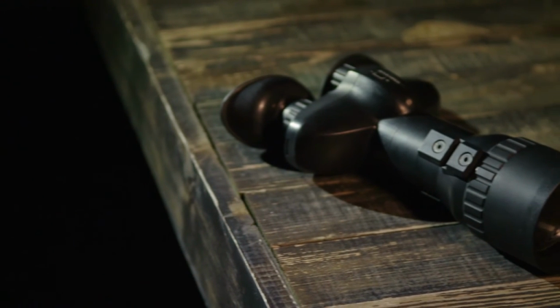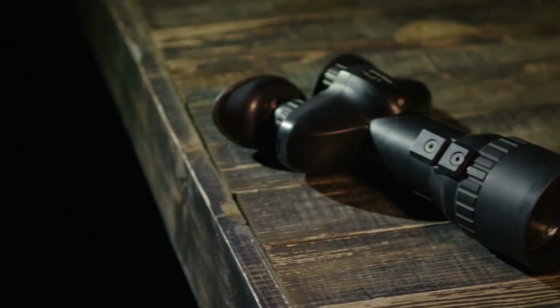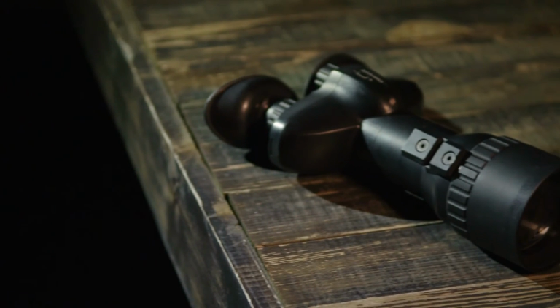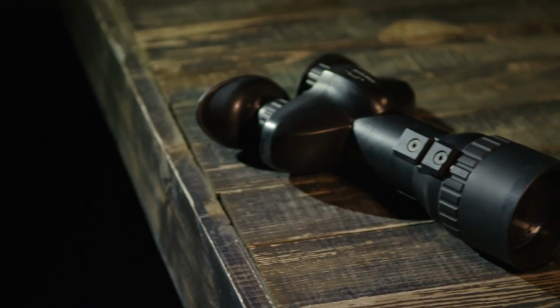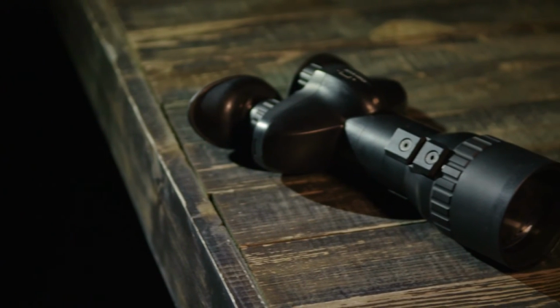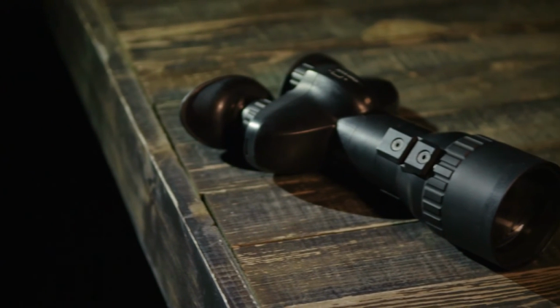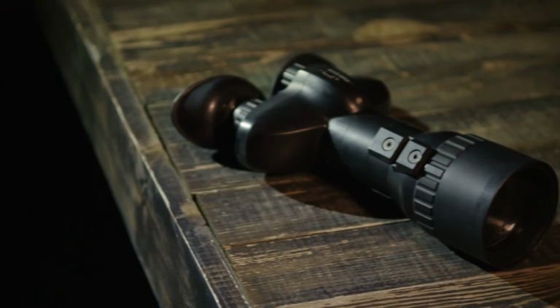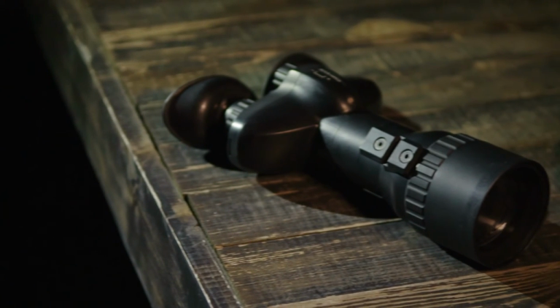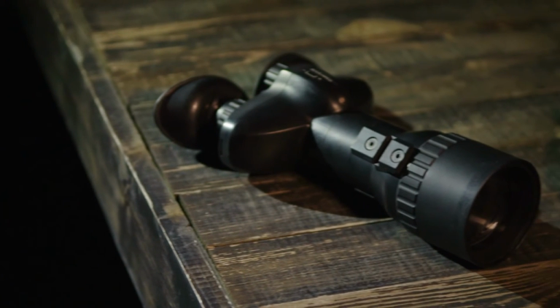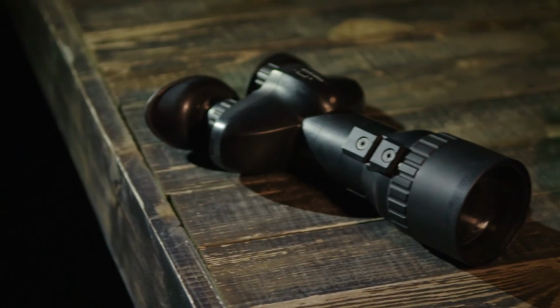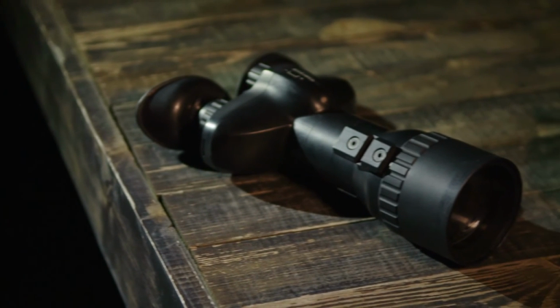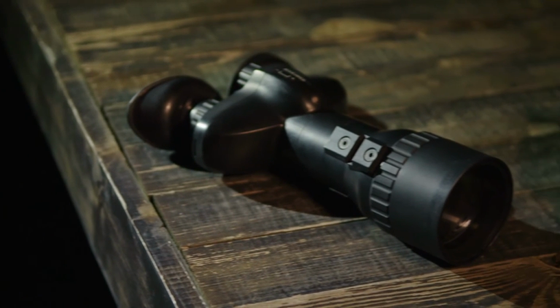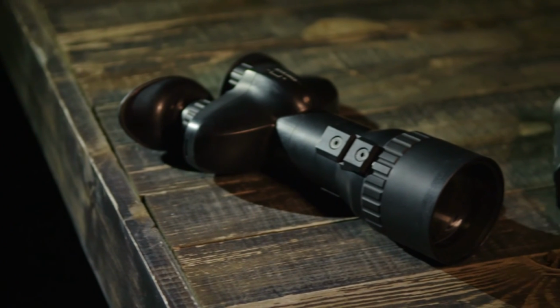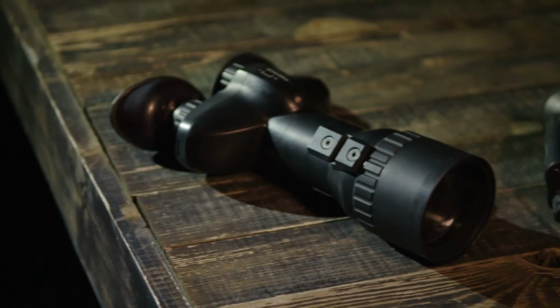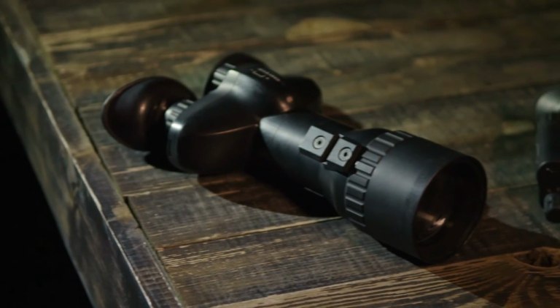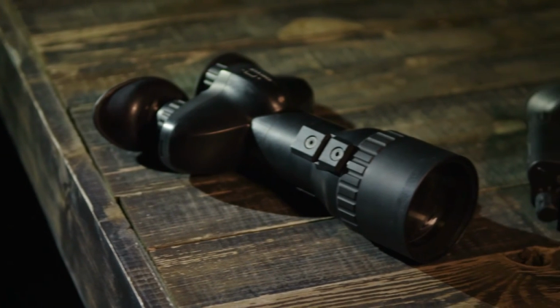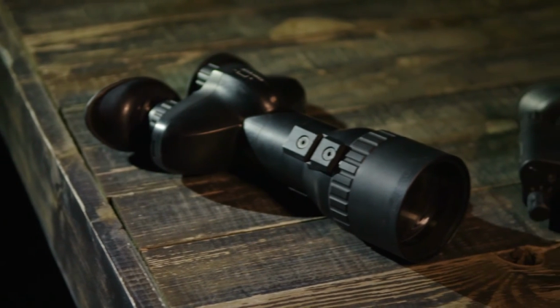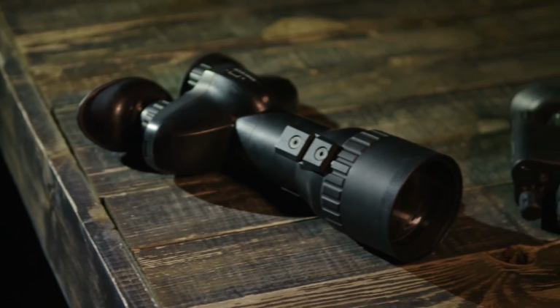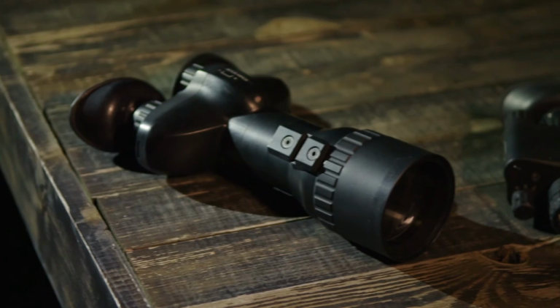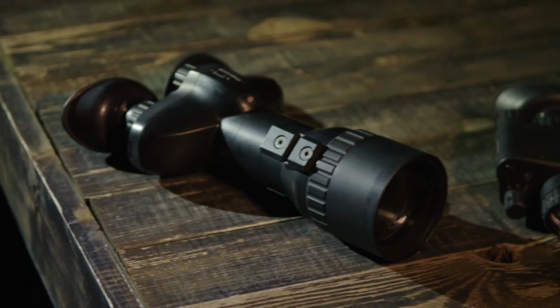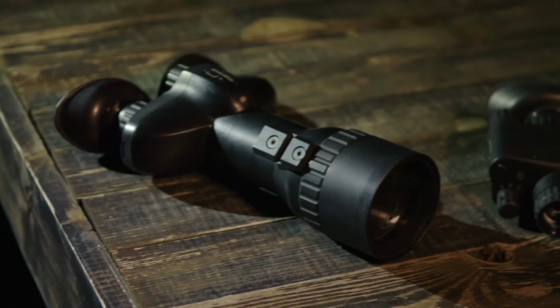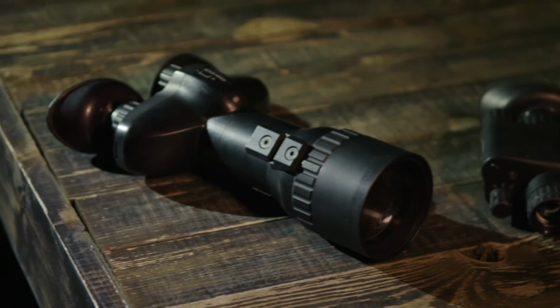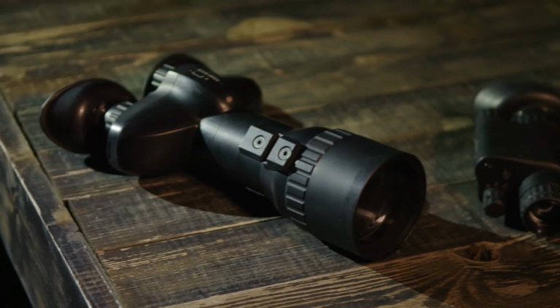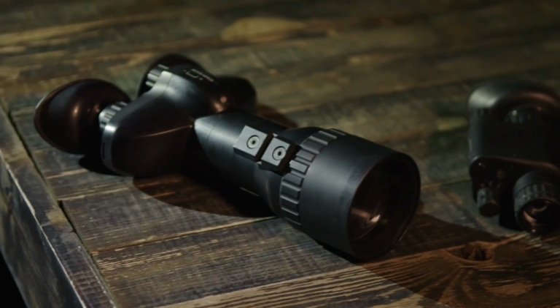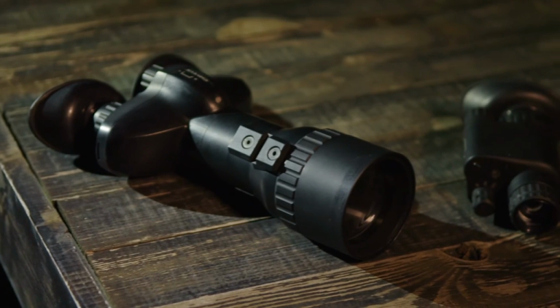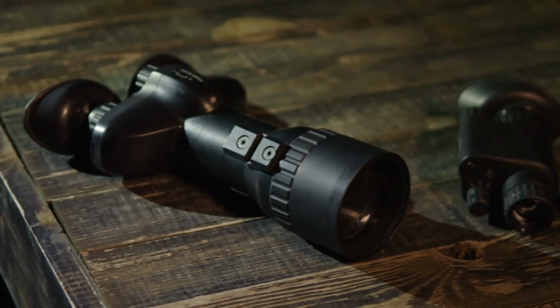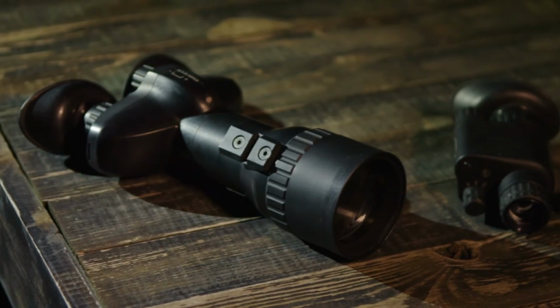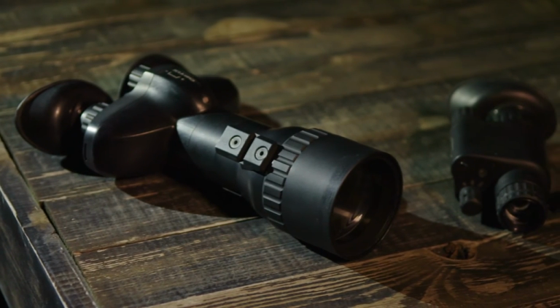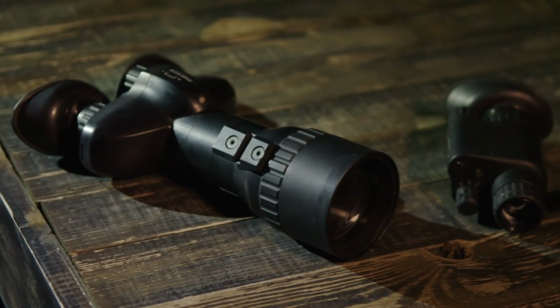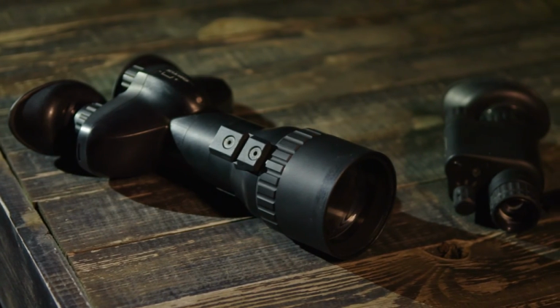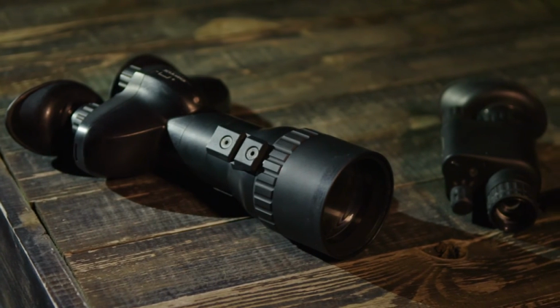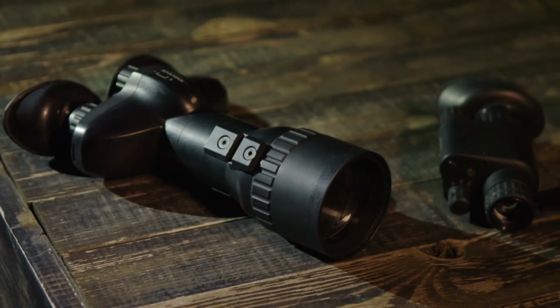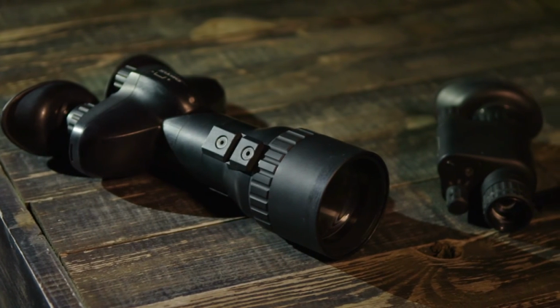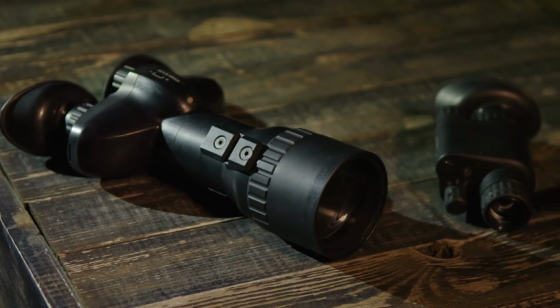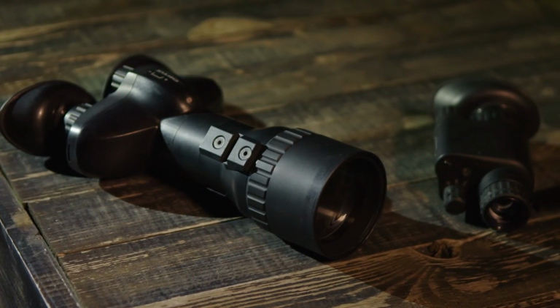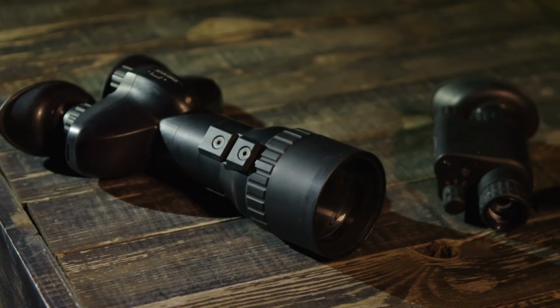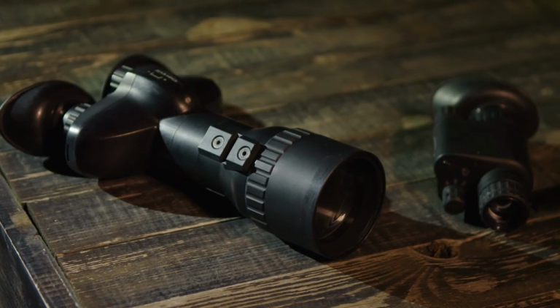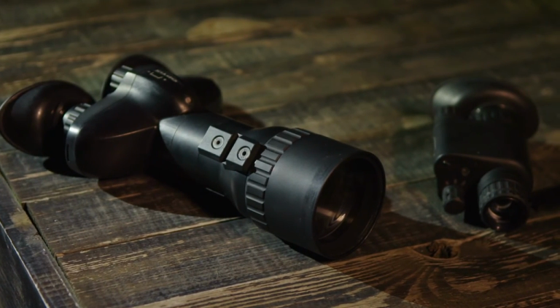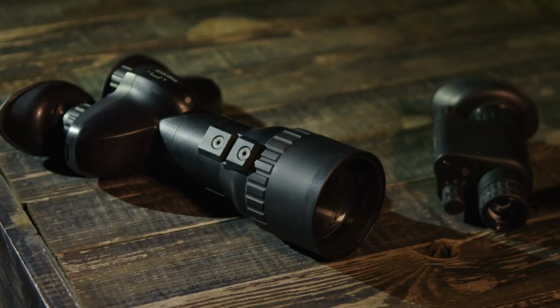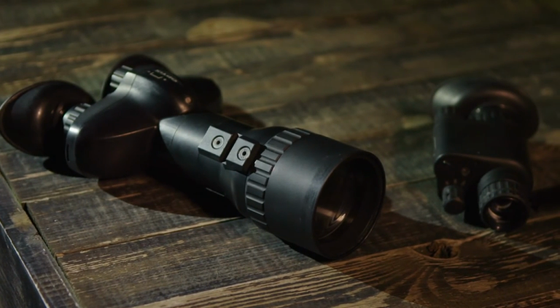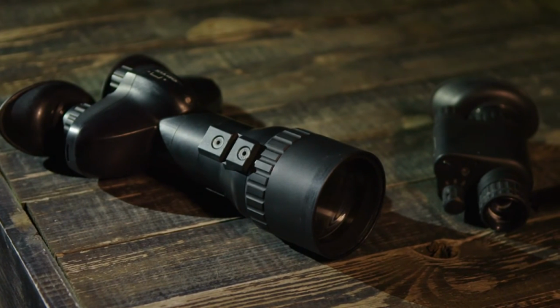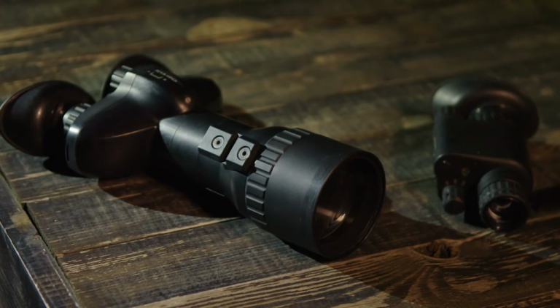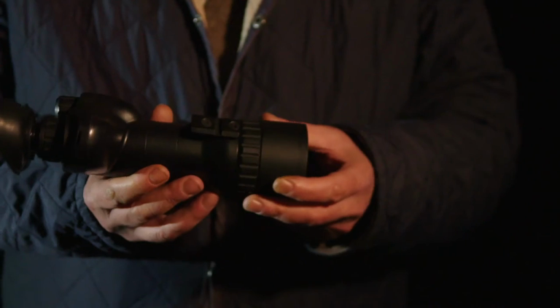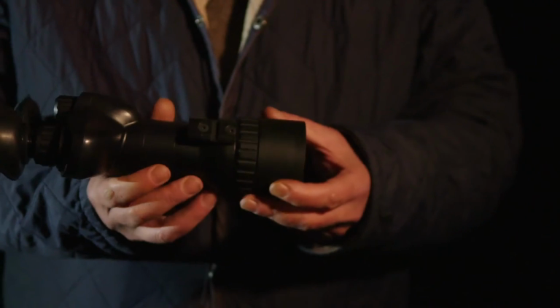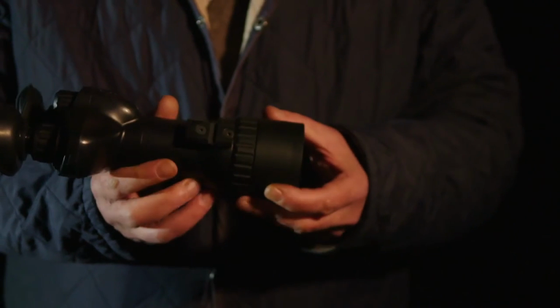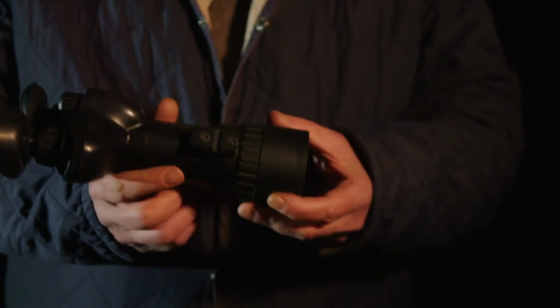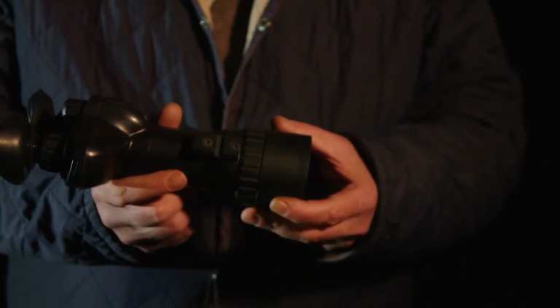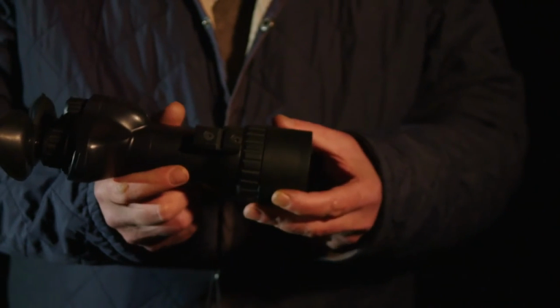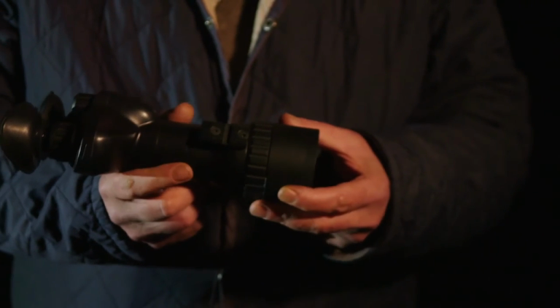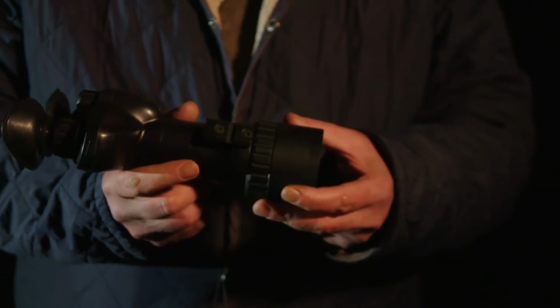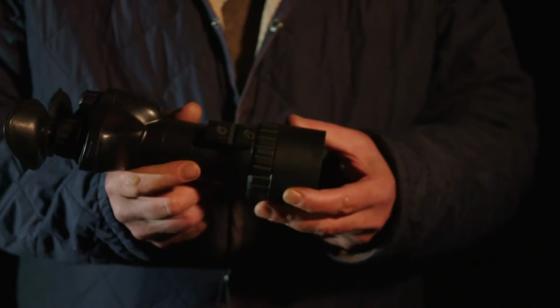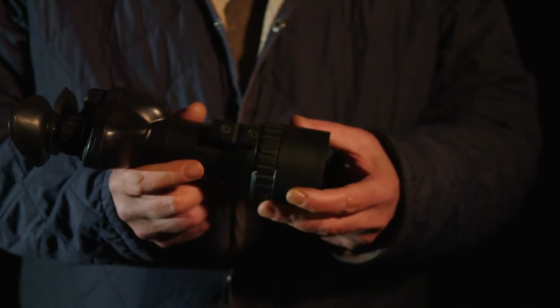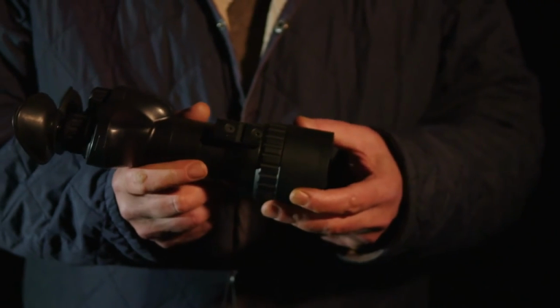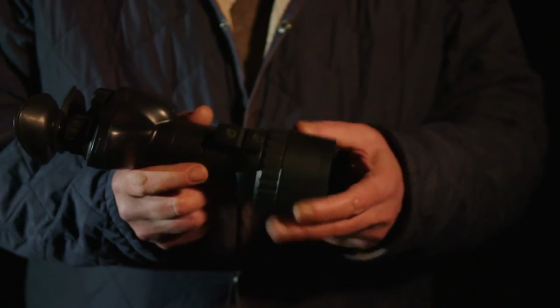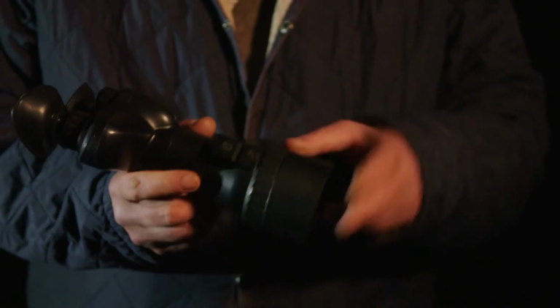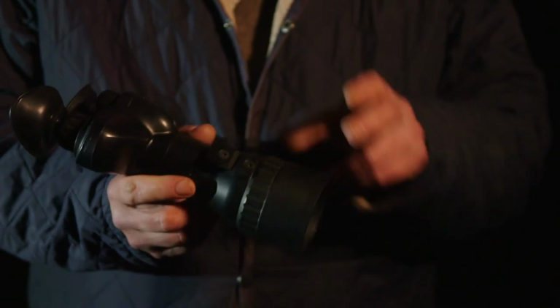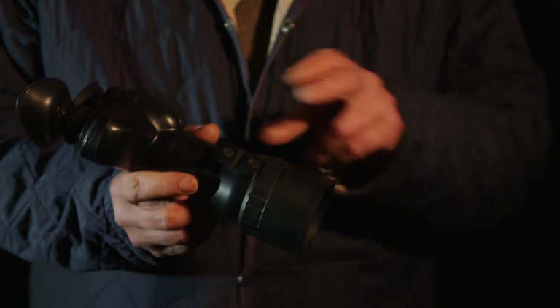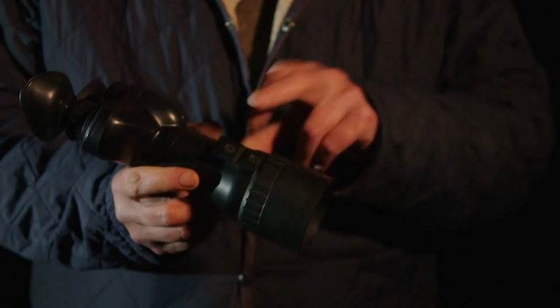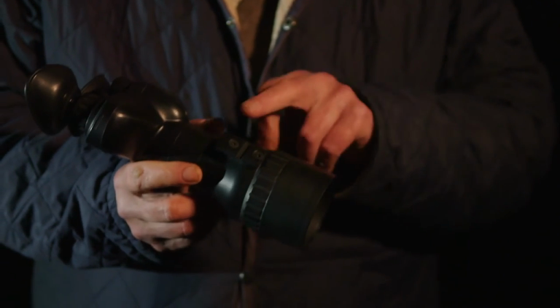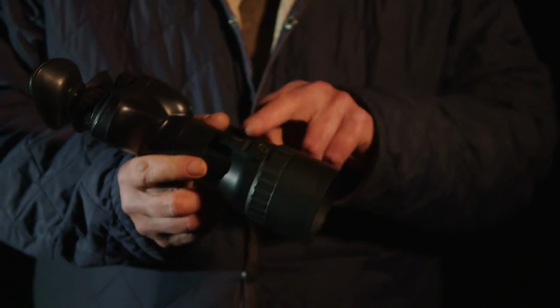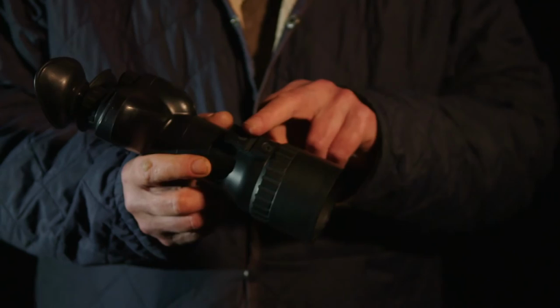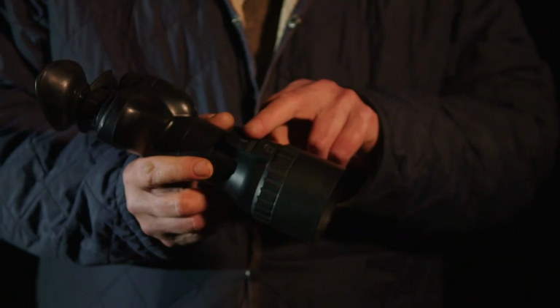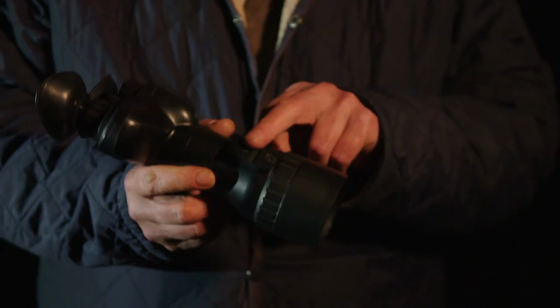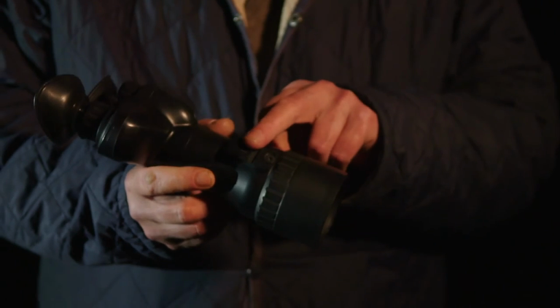Tube options range from Gen 2 Plus through to Gen 3. It also has the added benefit of additional illumination that can be attached on the side.